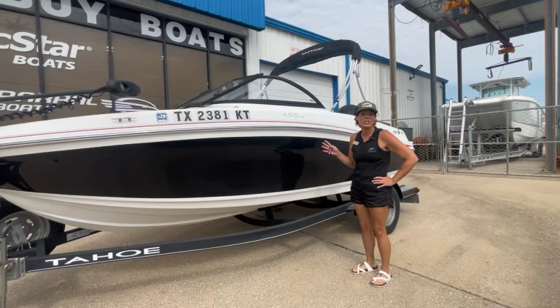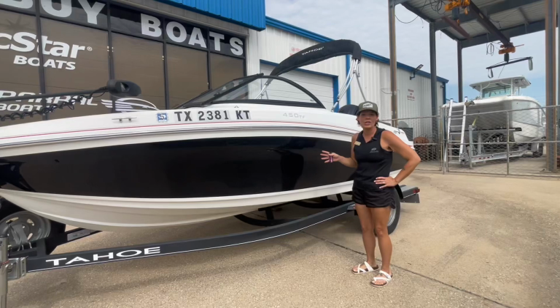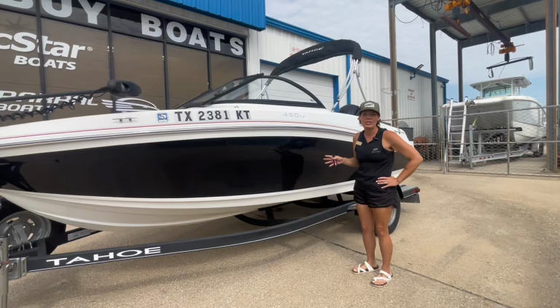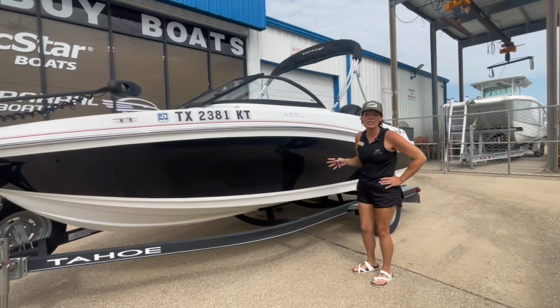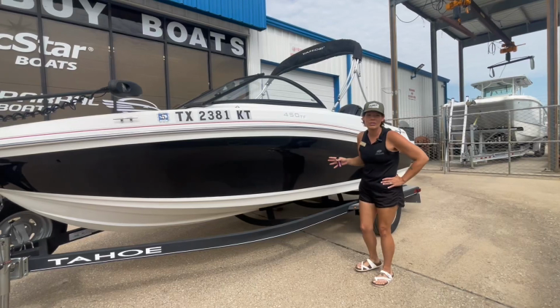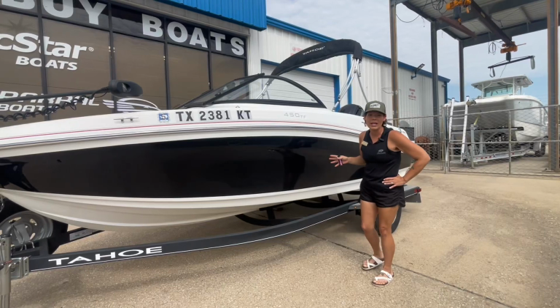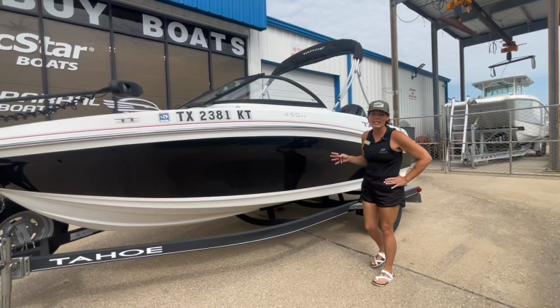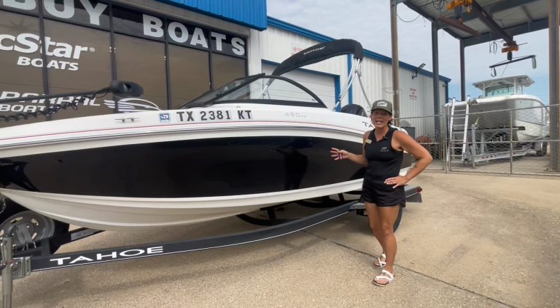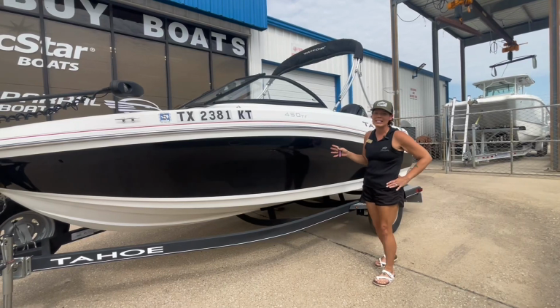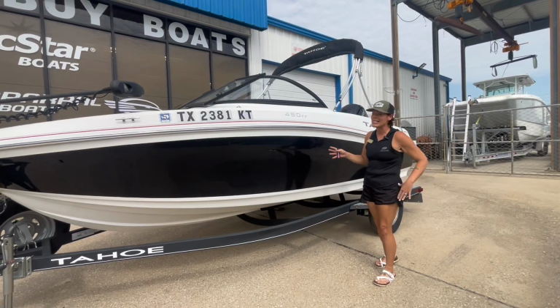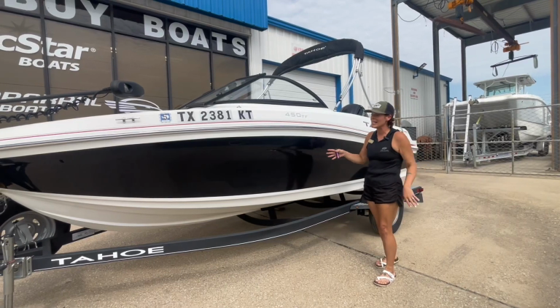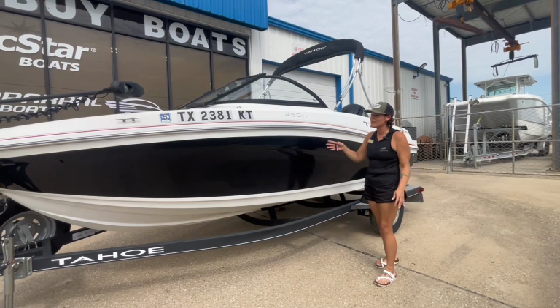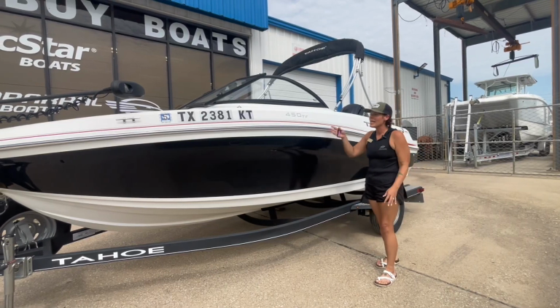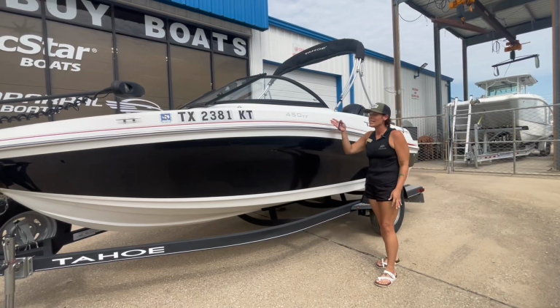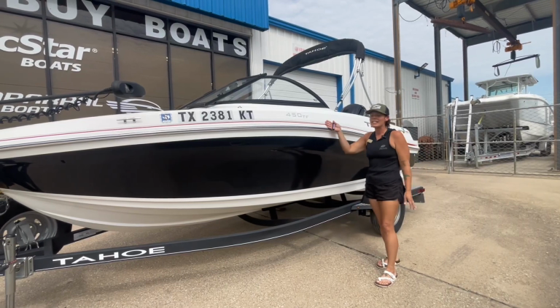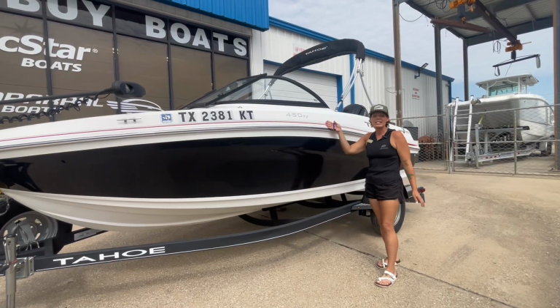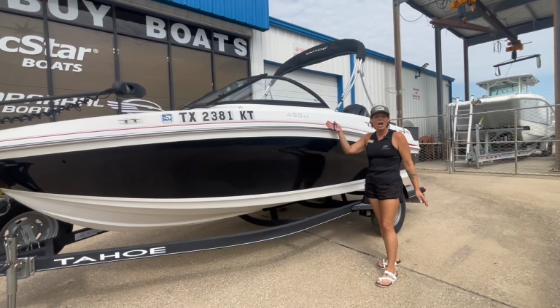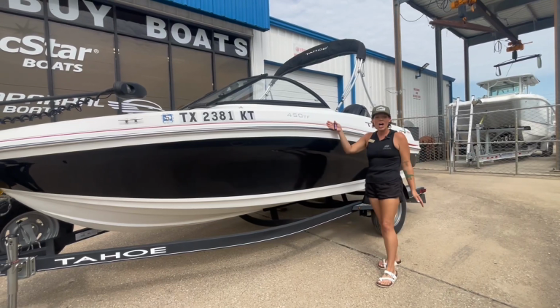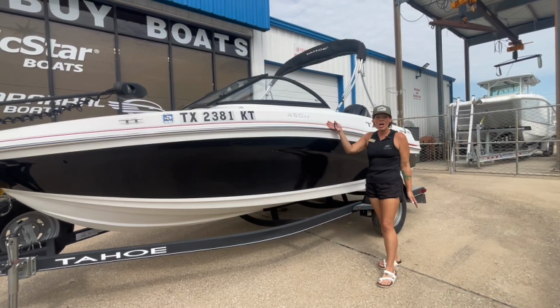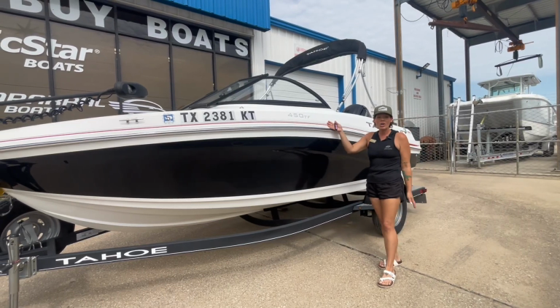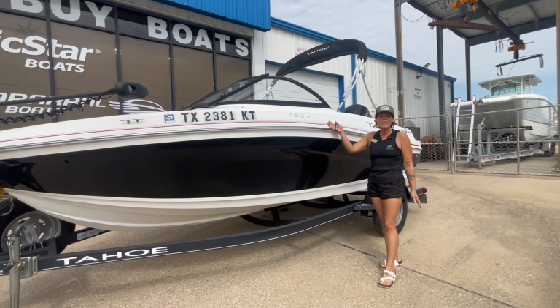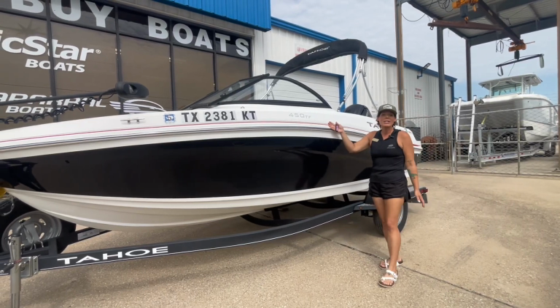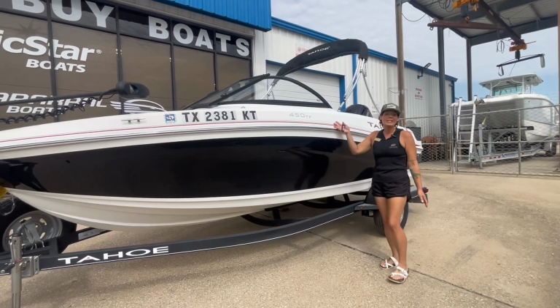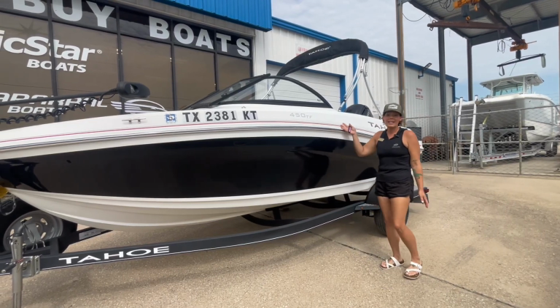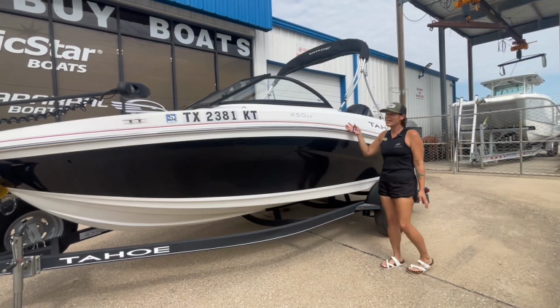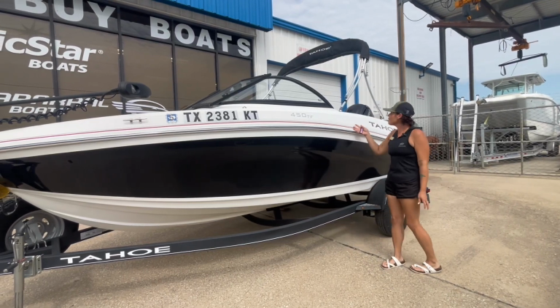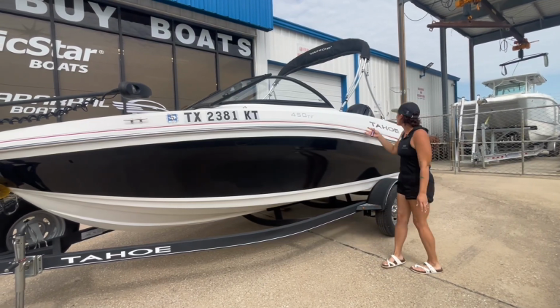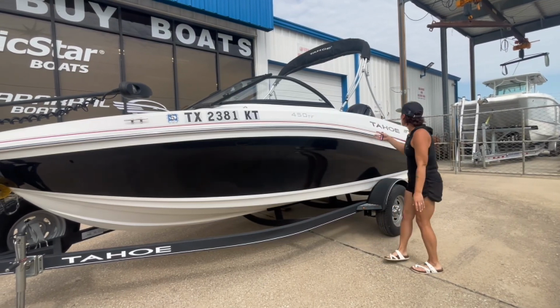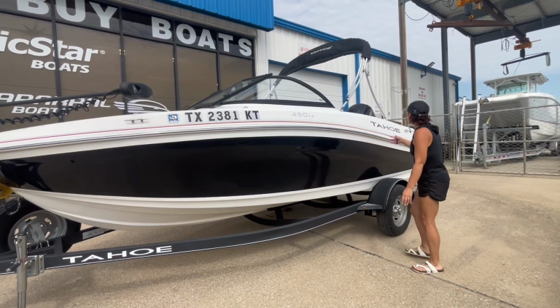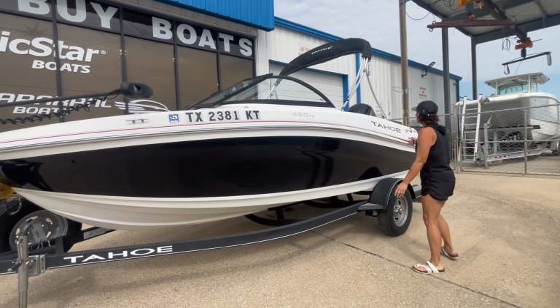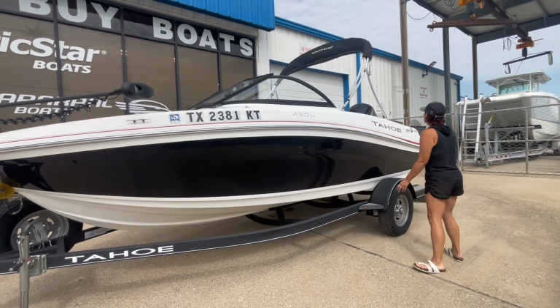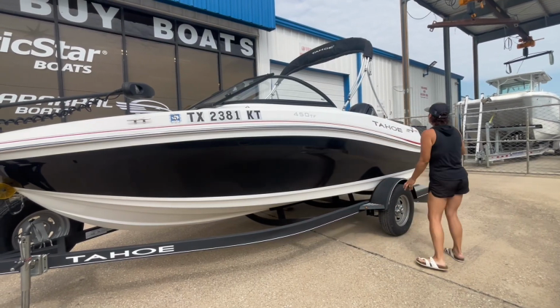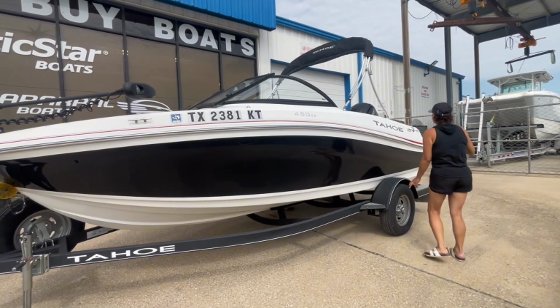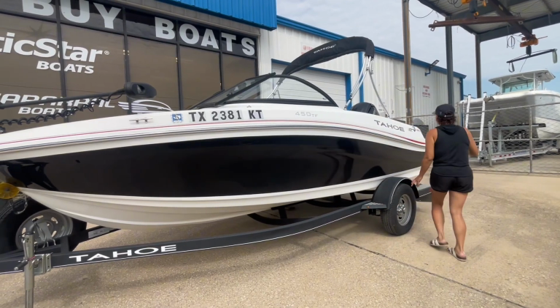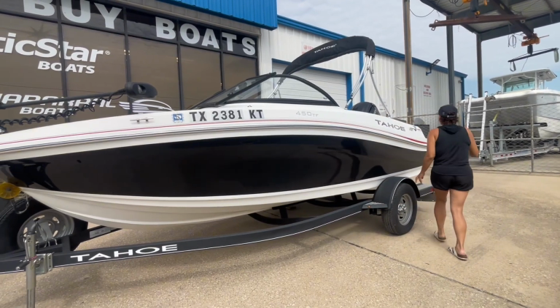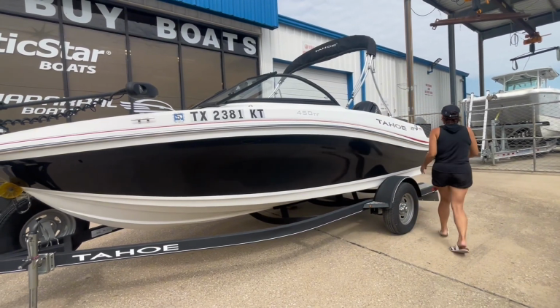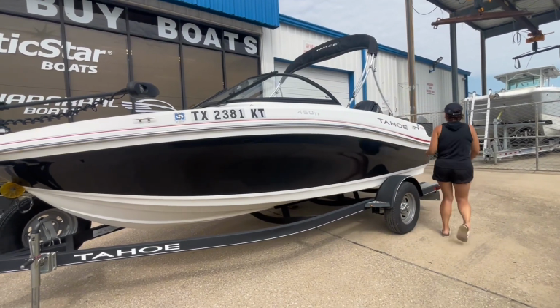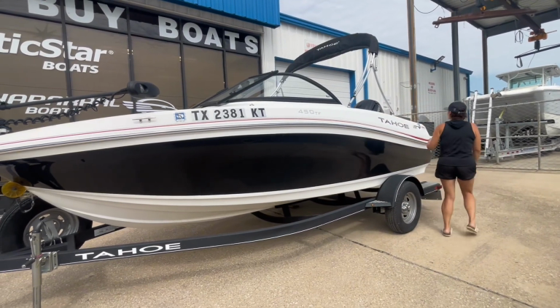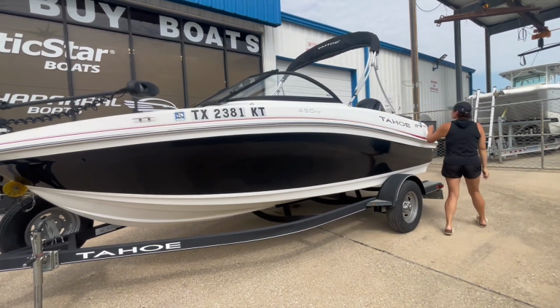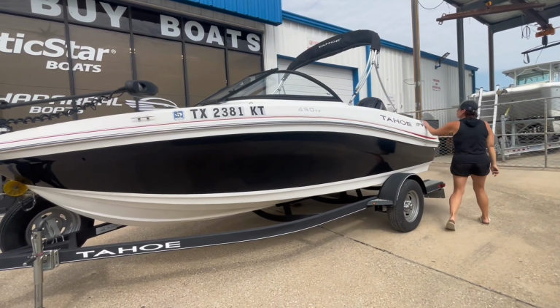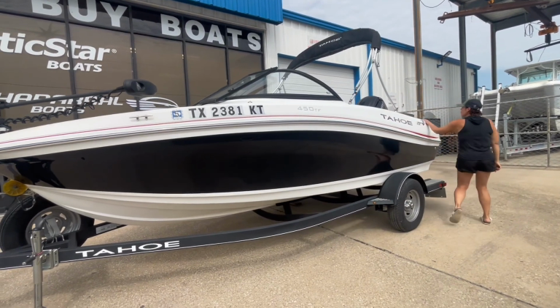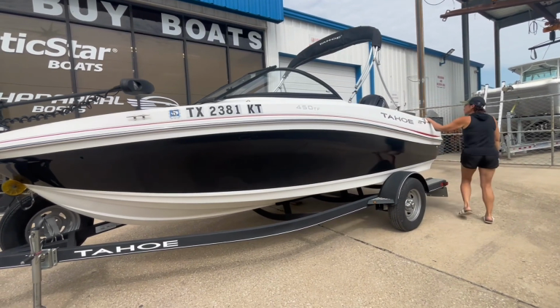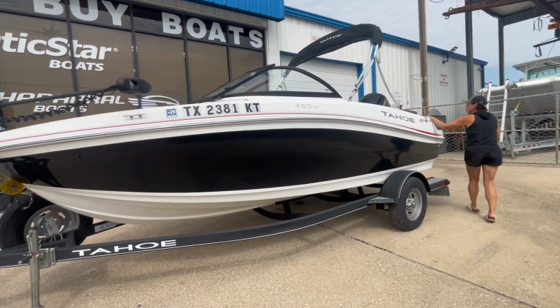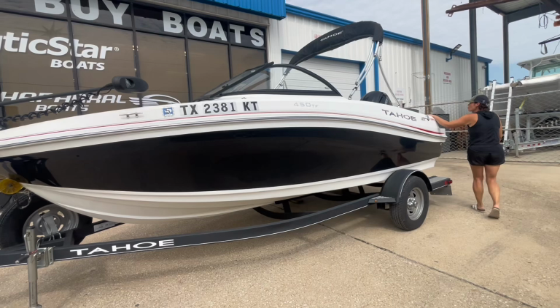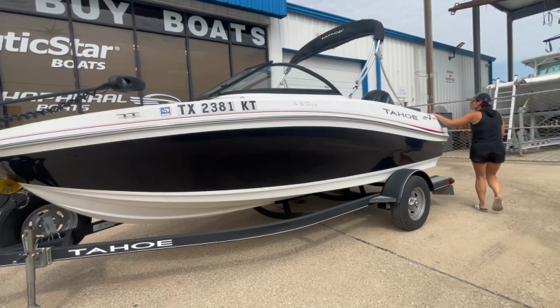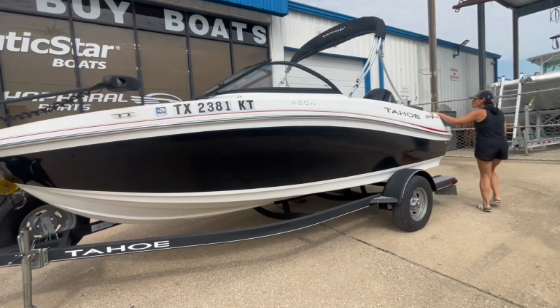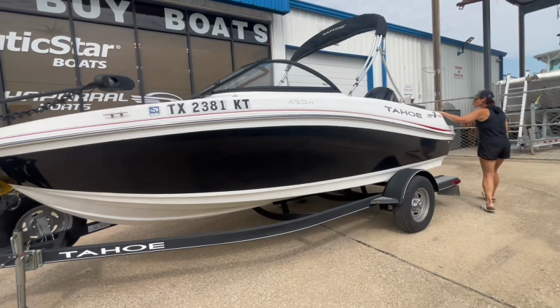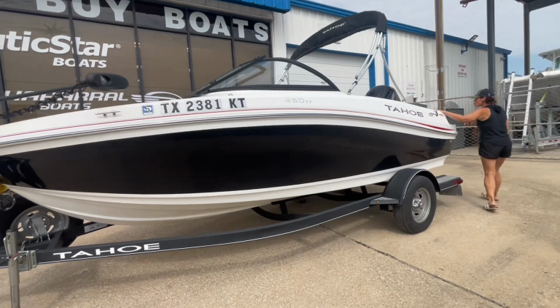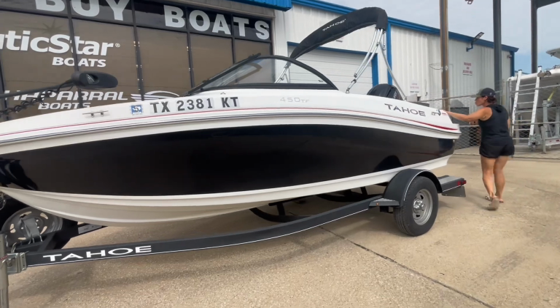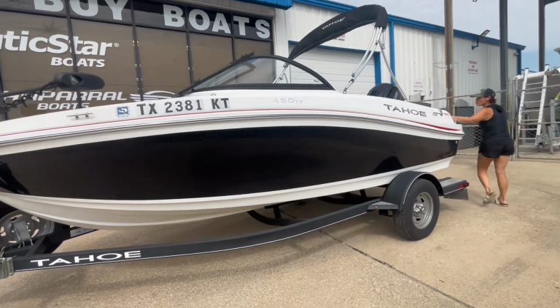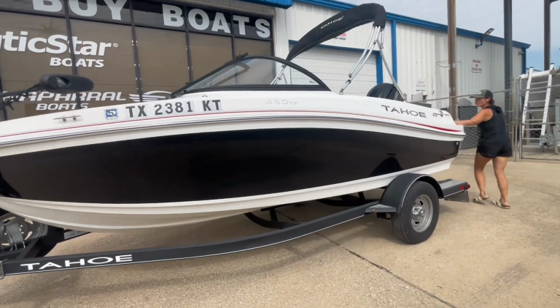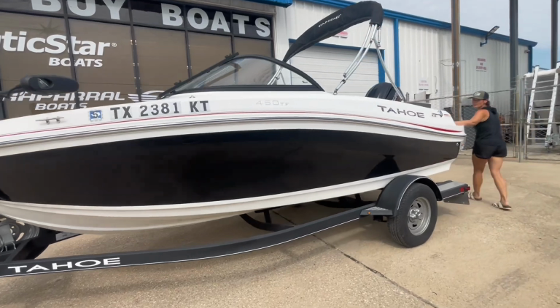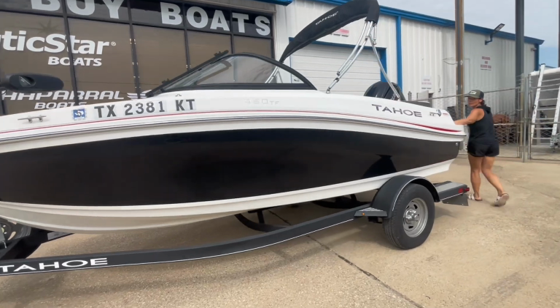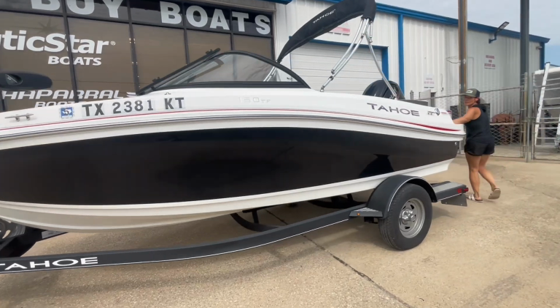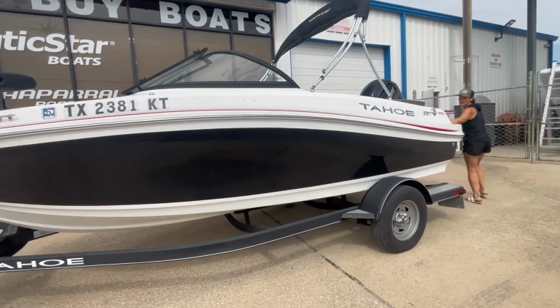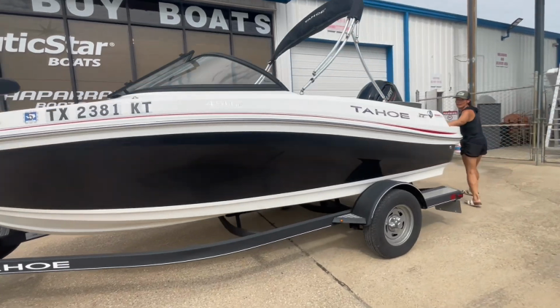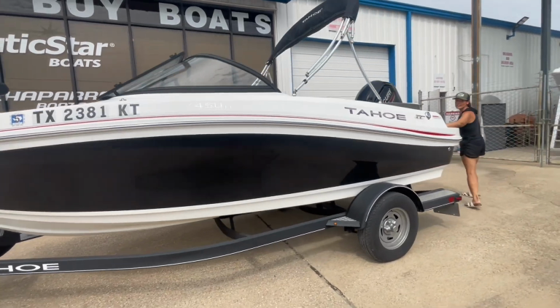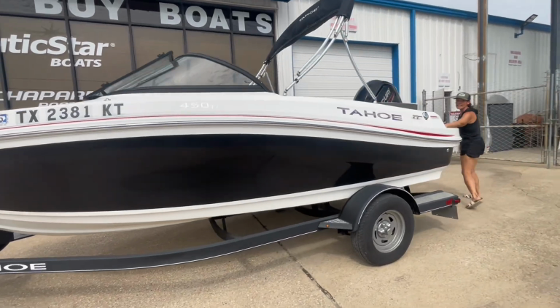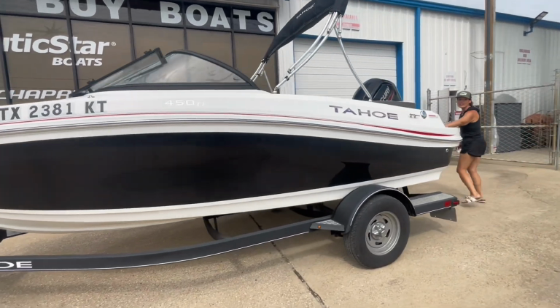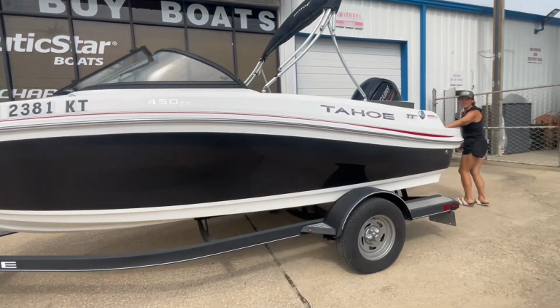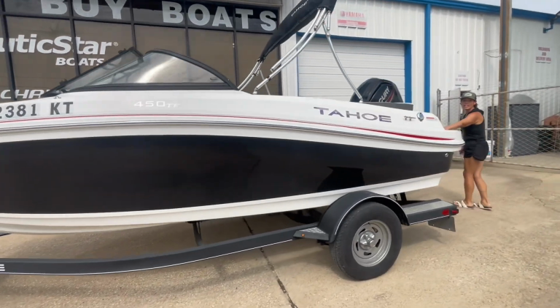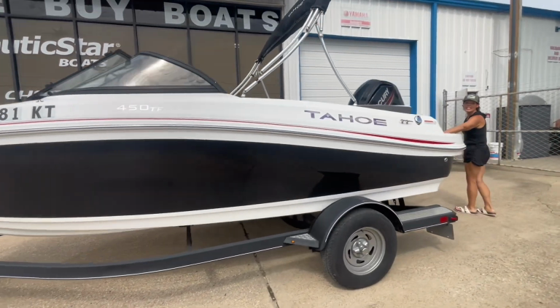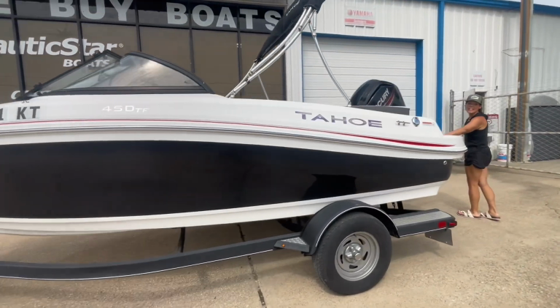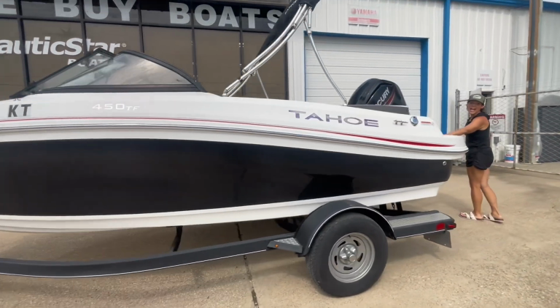I'm going to show you this 2018 Tahoe Ski and Fish. Let's take a look inside.